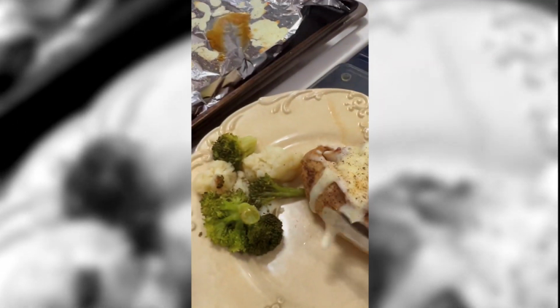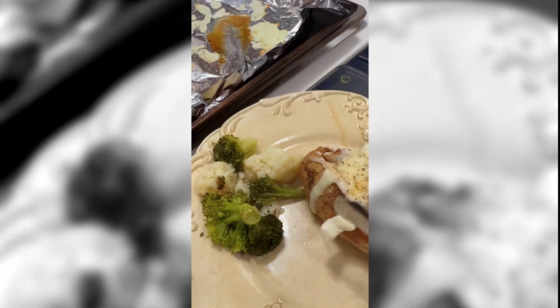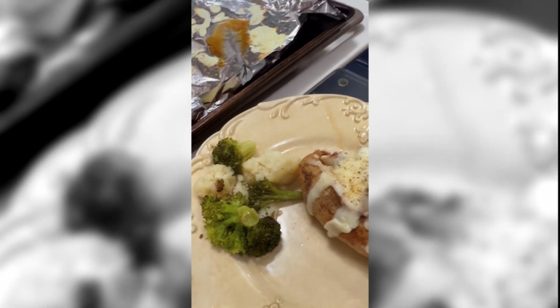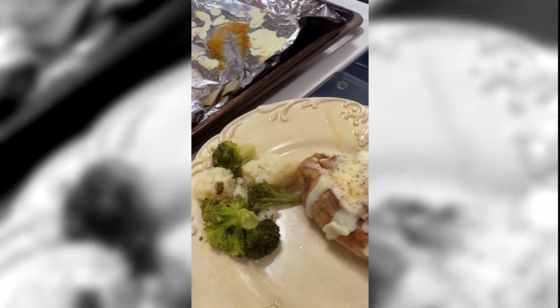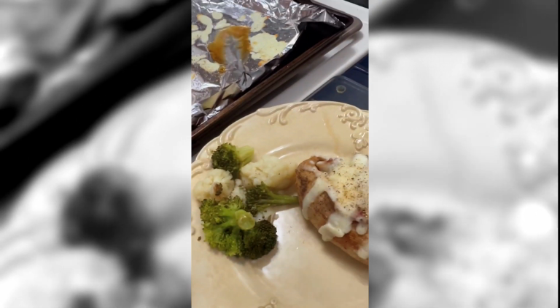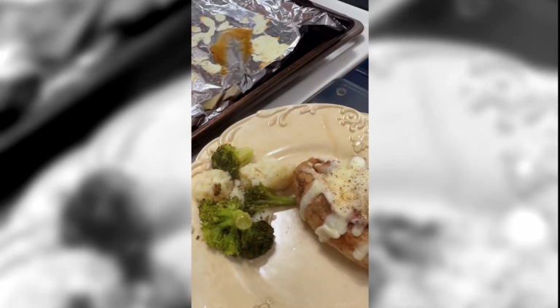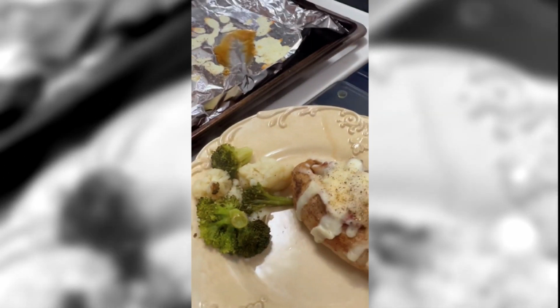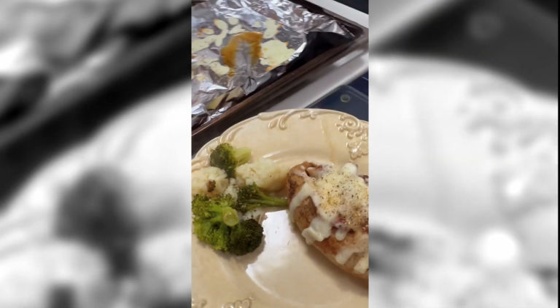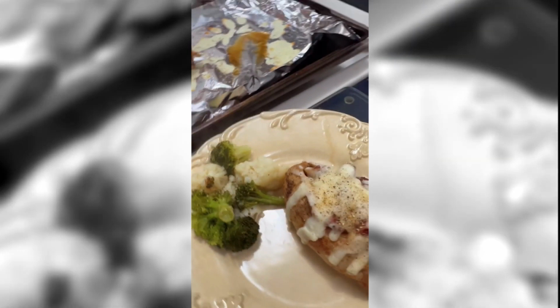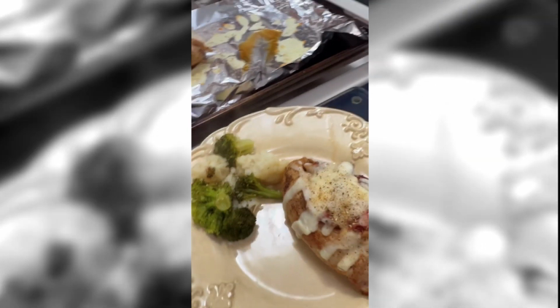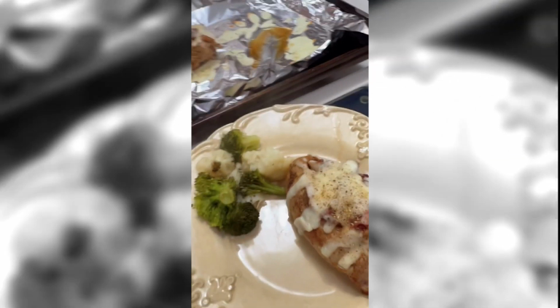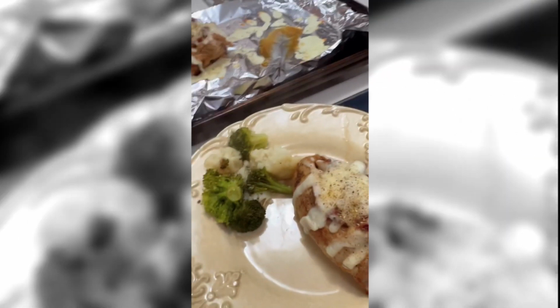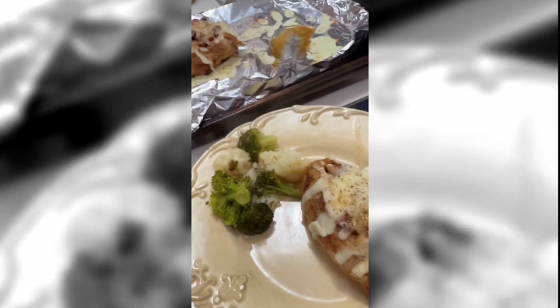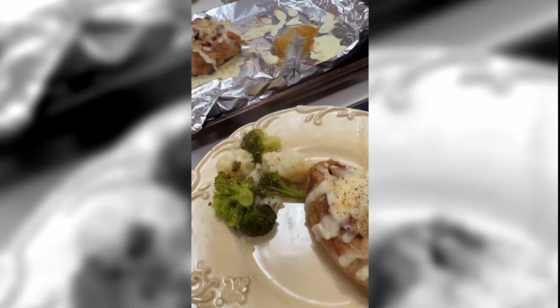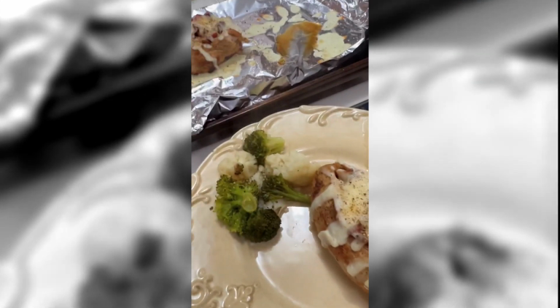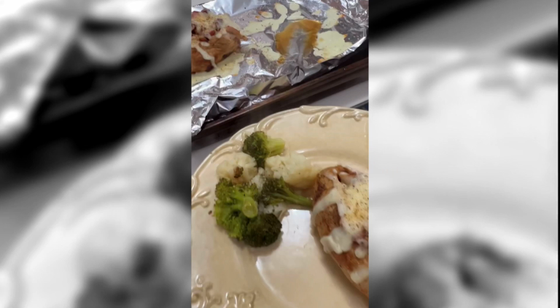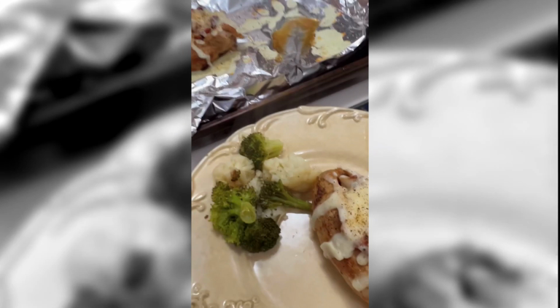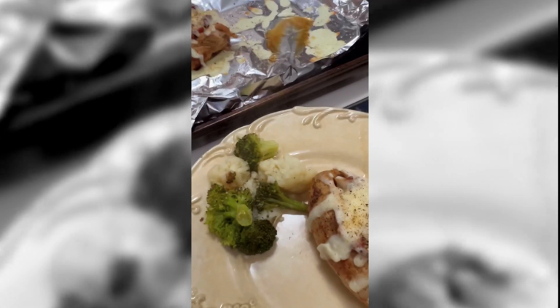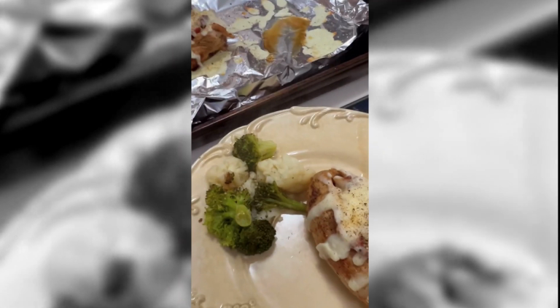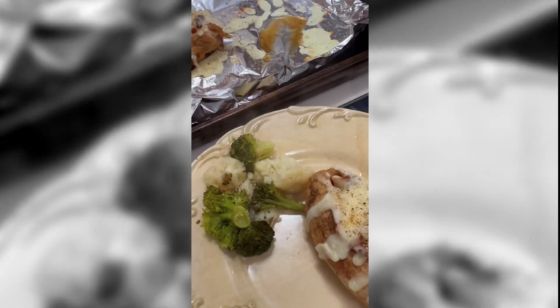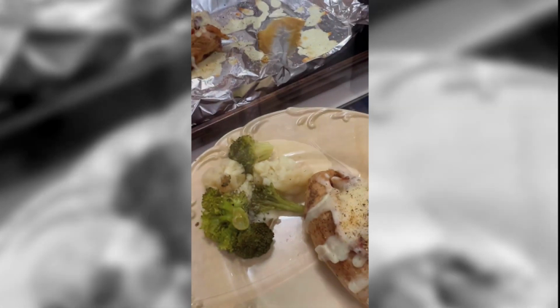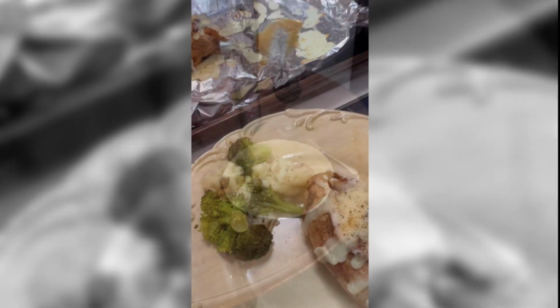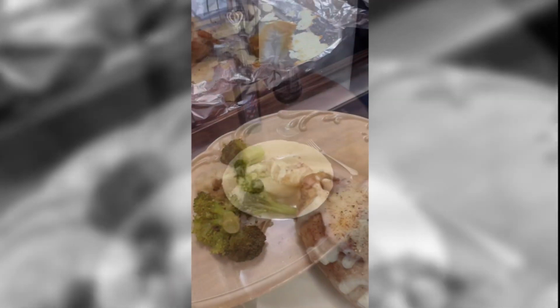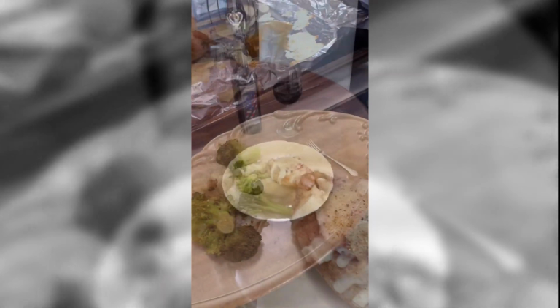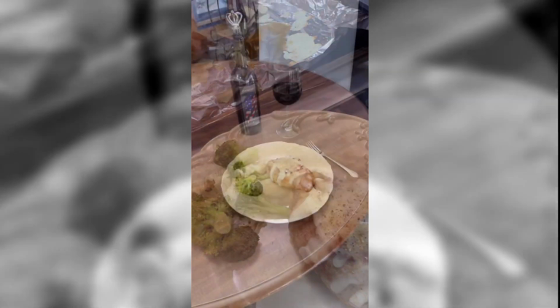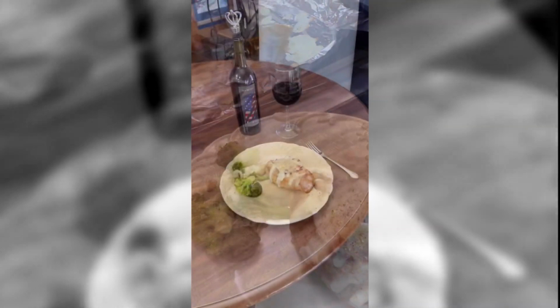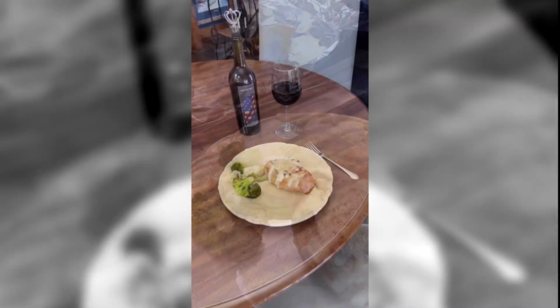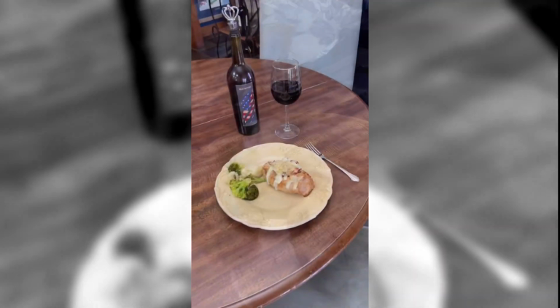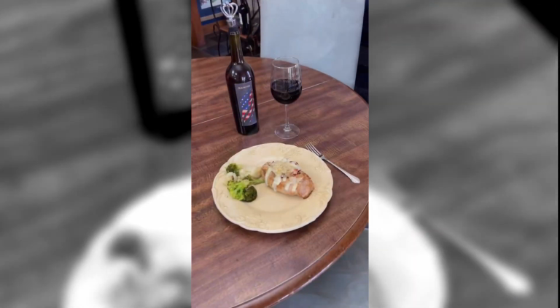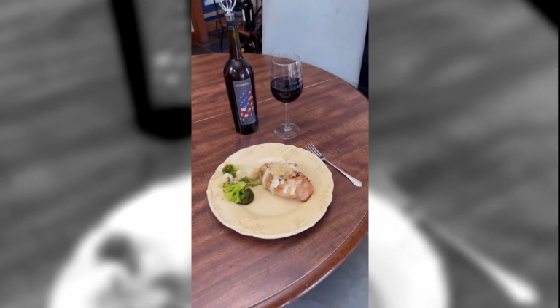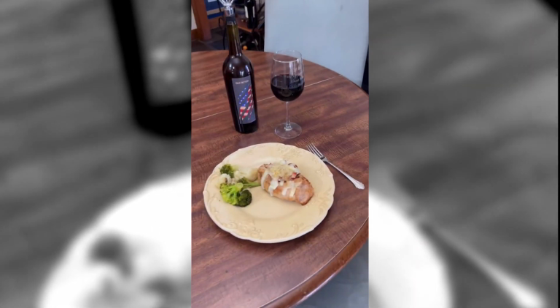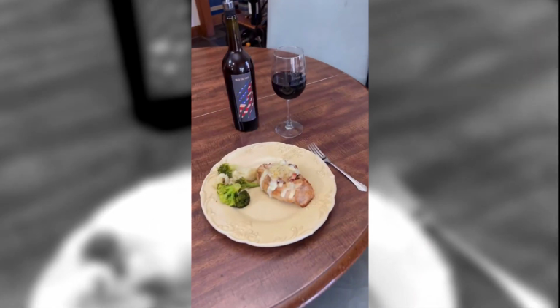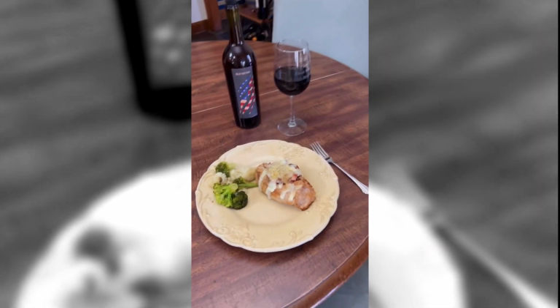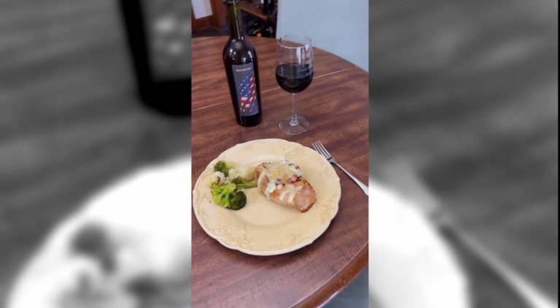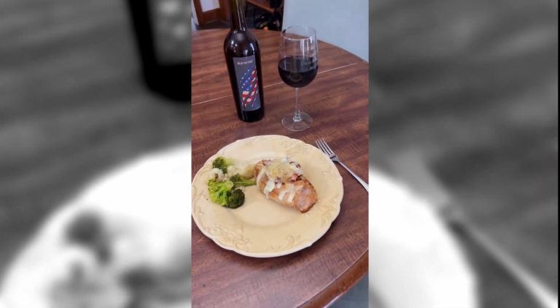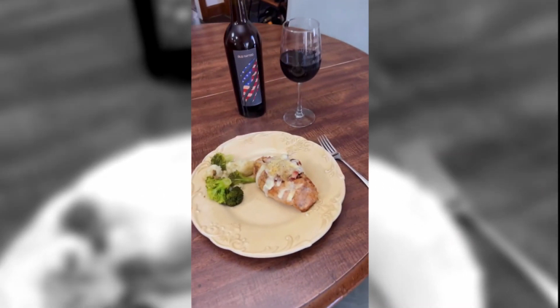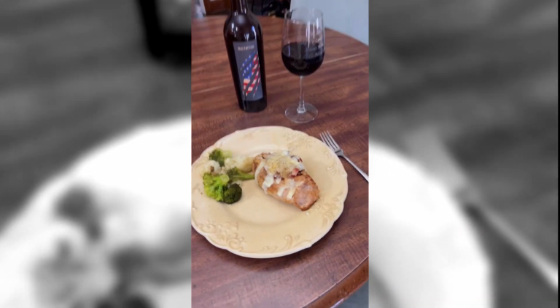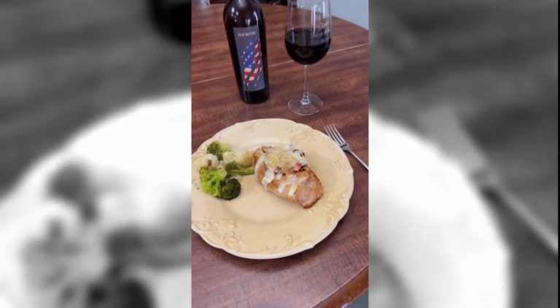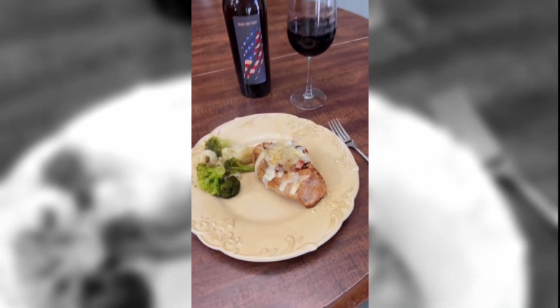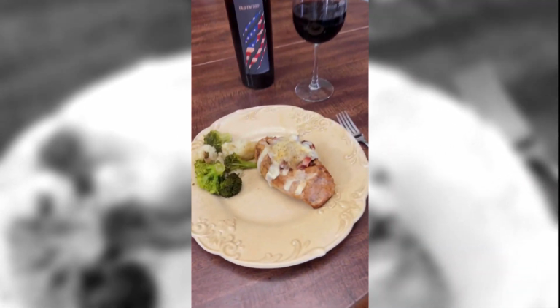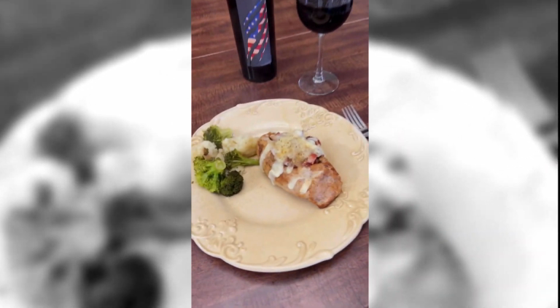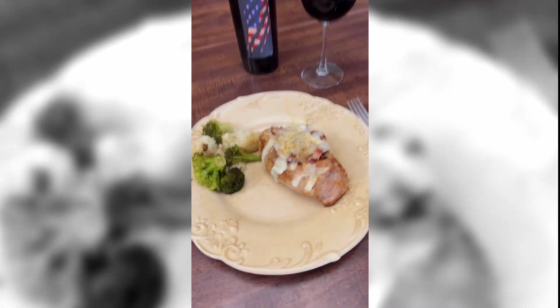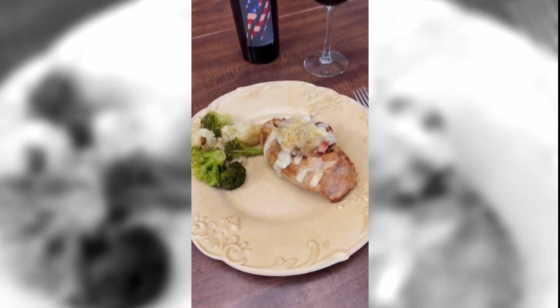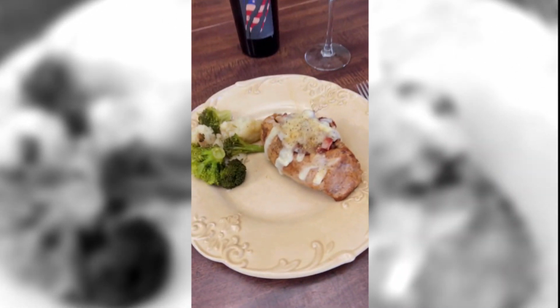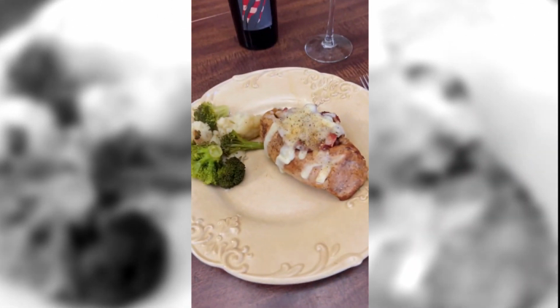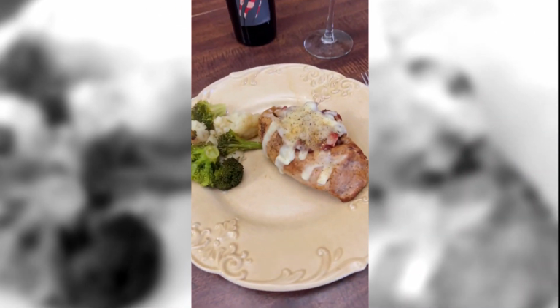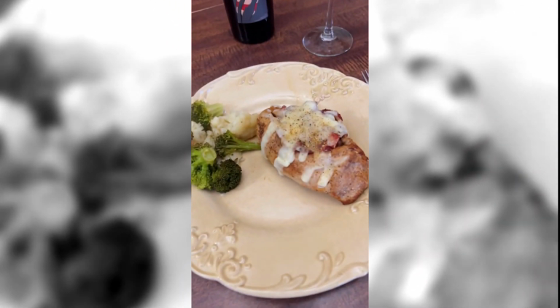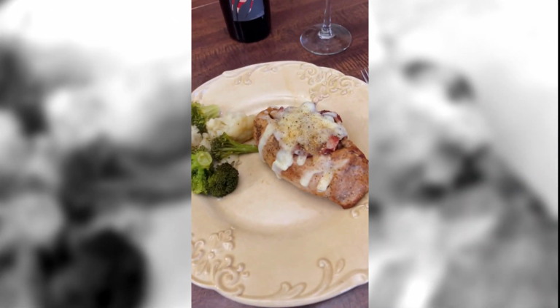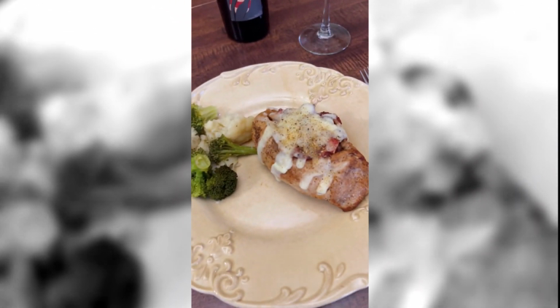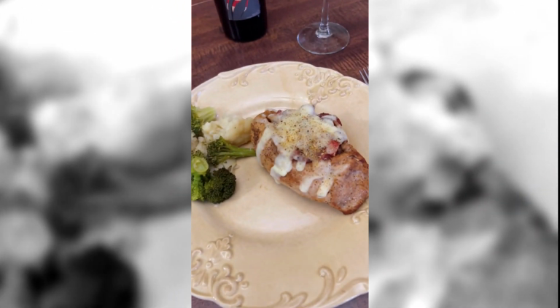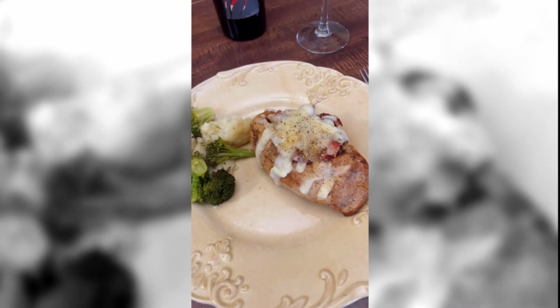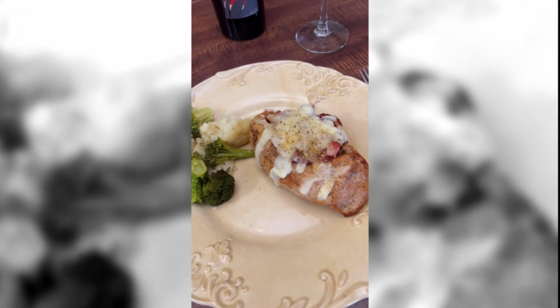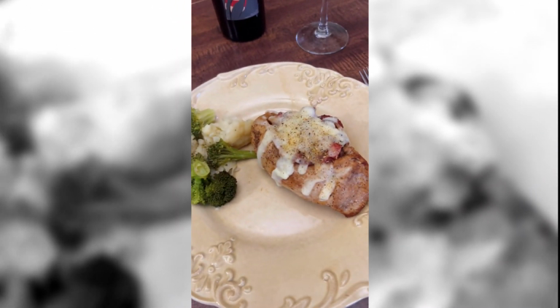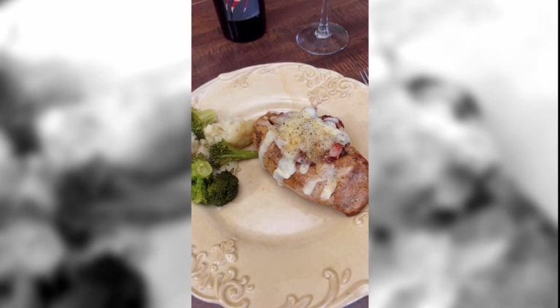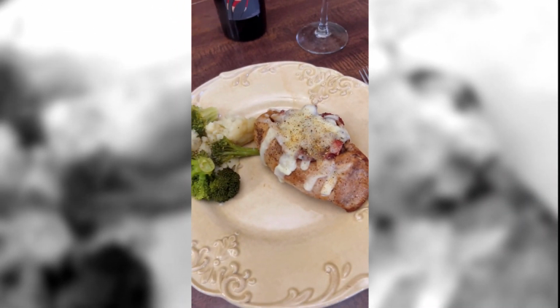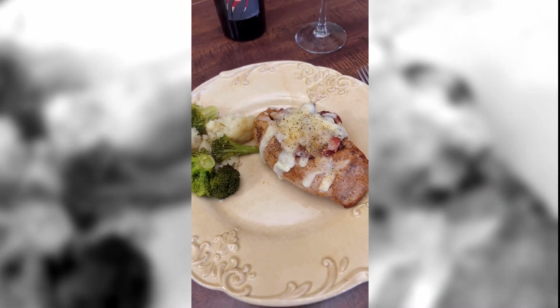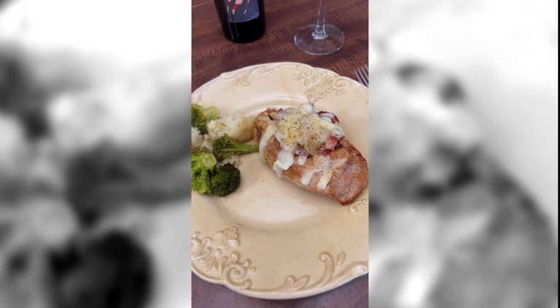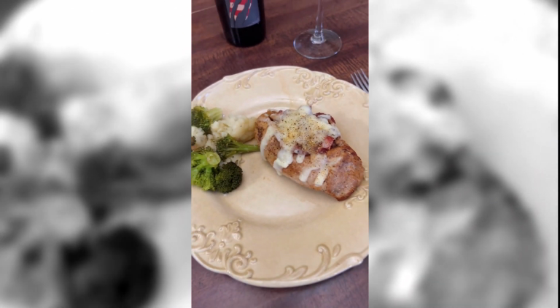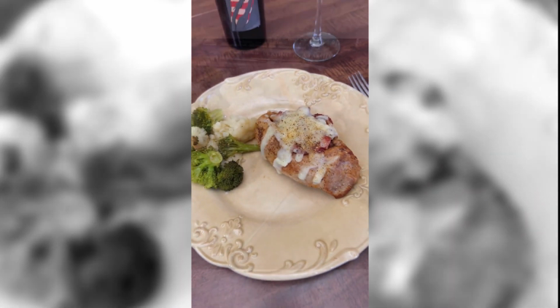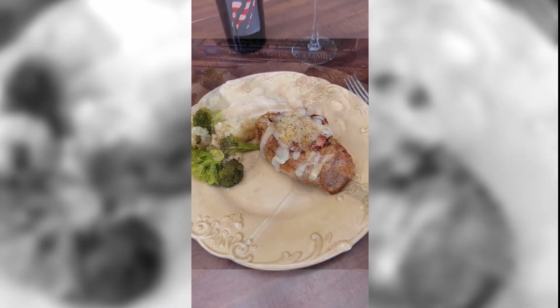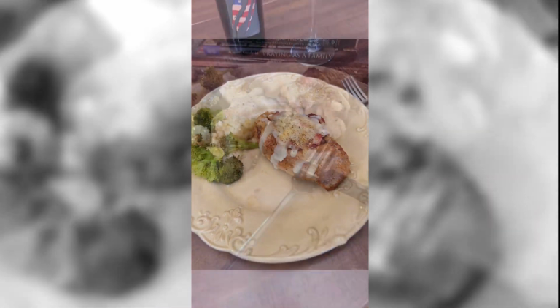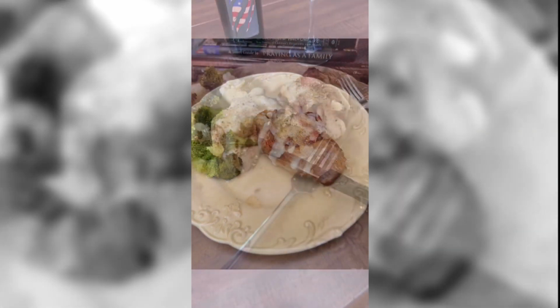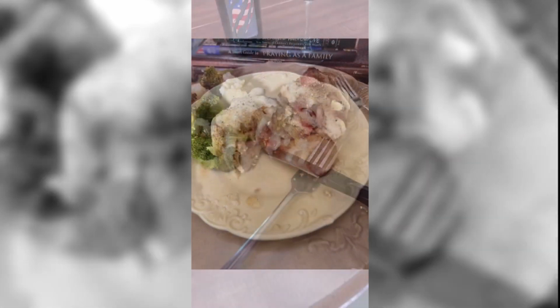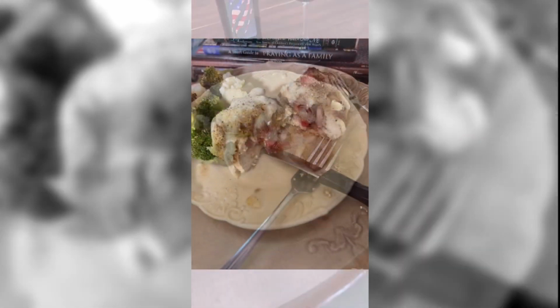Add that with some broccoli and cheese, a glass of wine. And that is as keto as it gets.